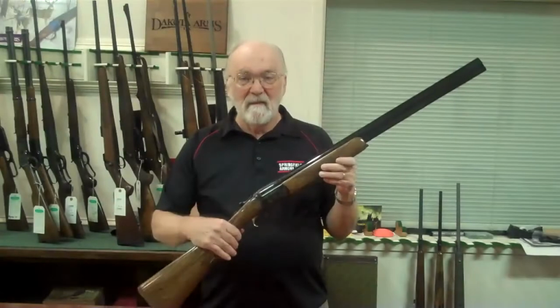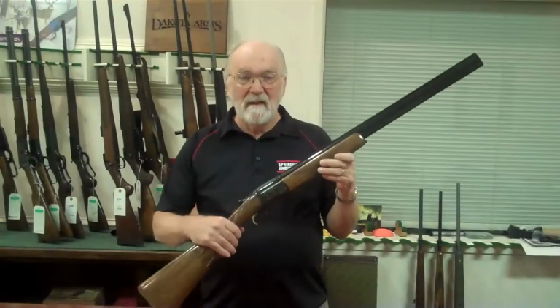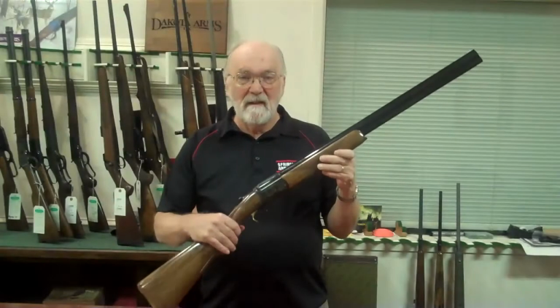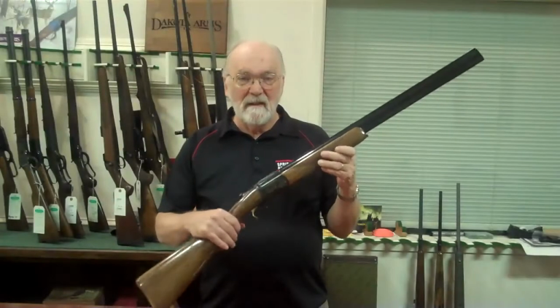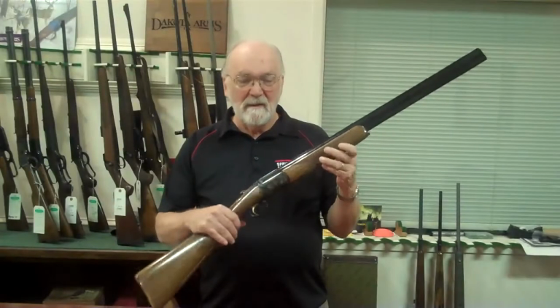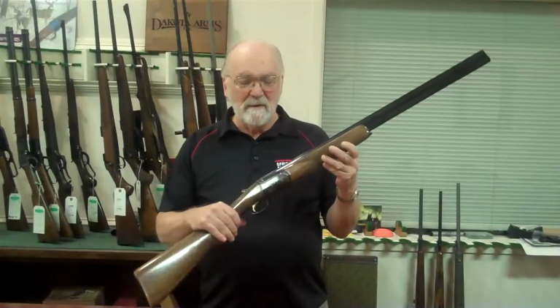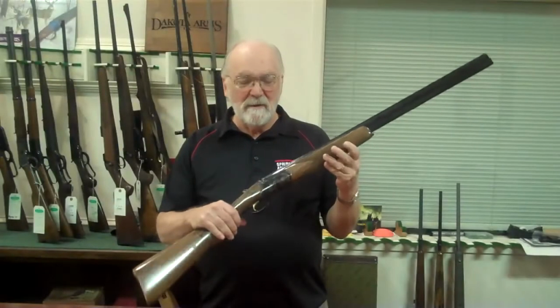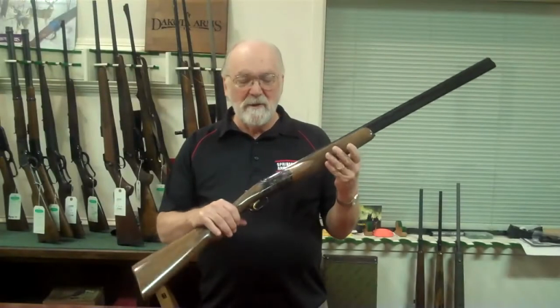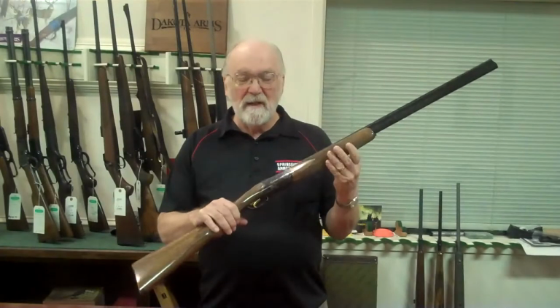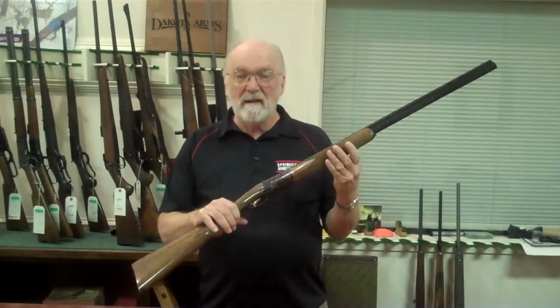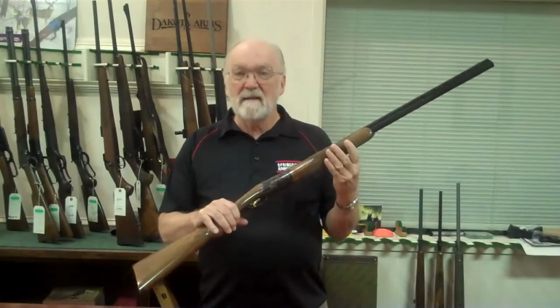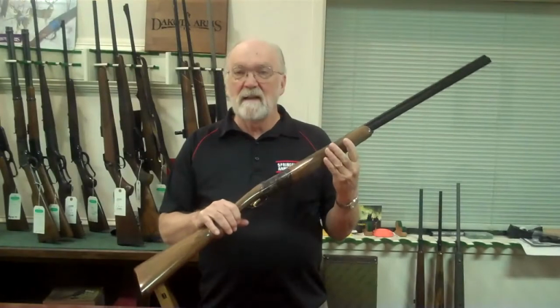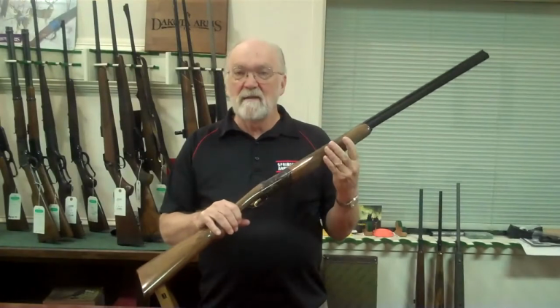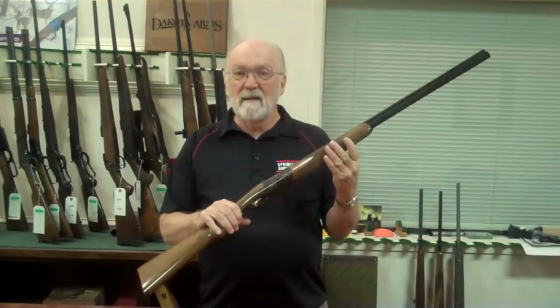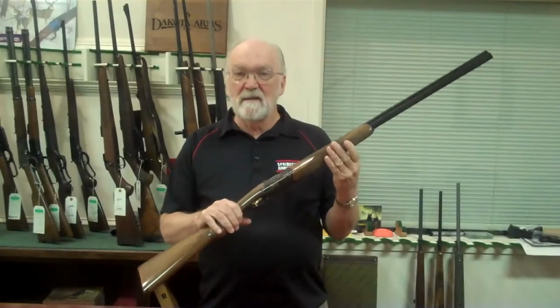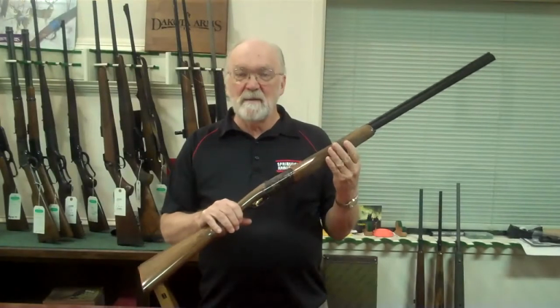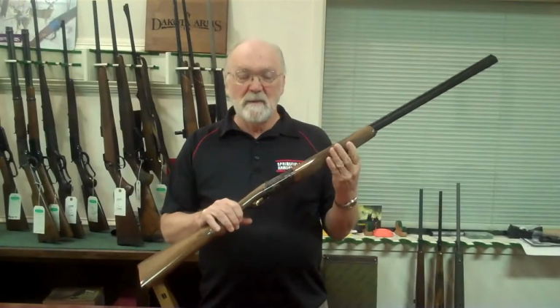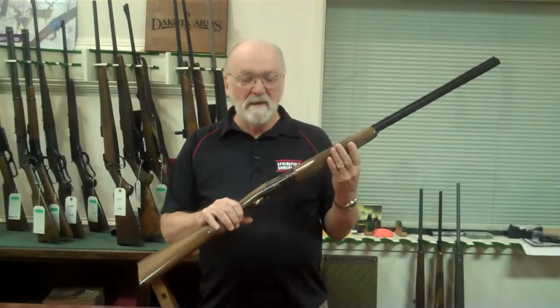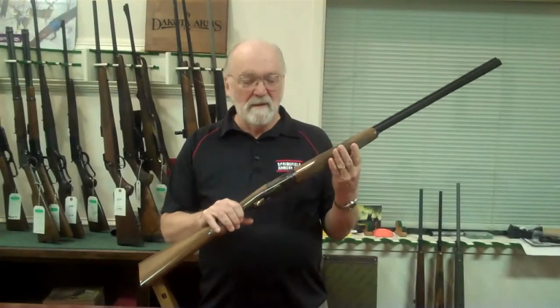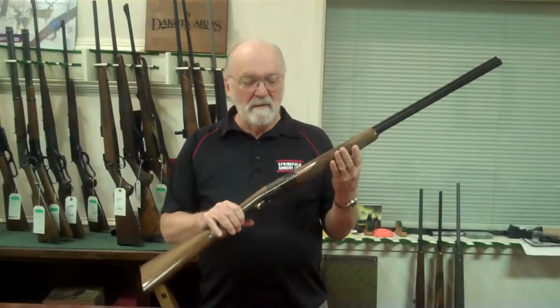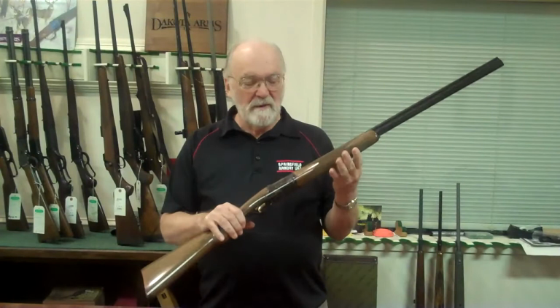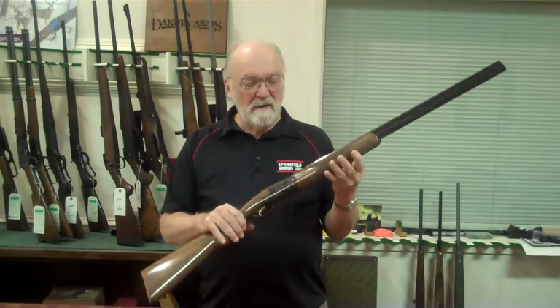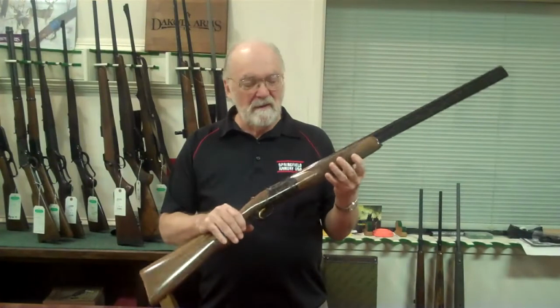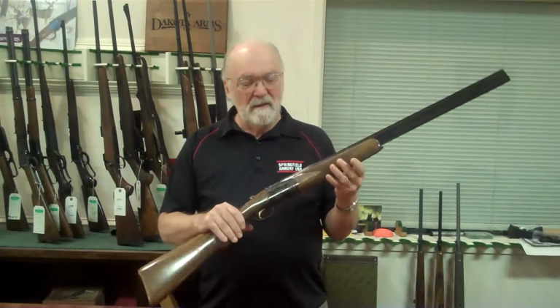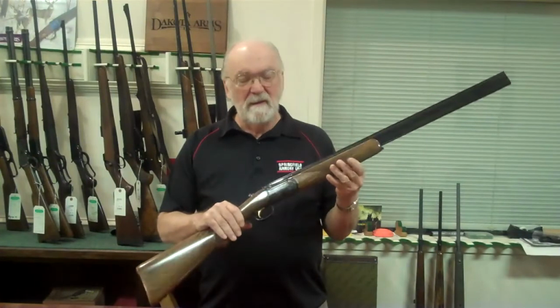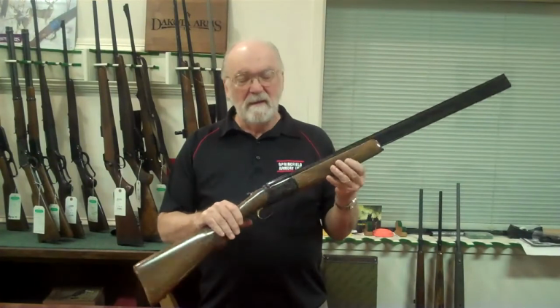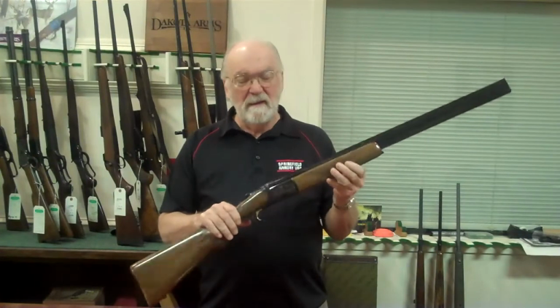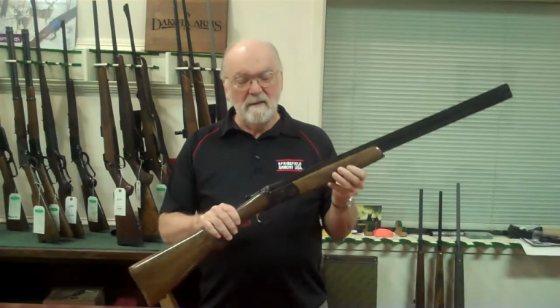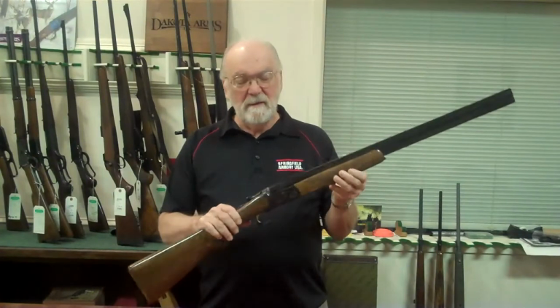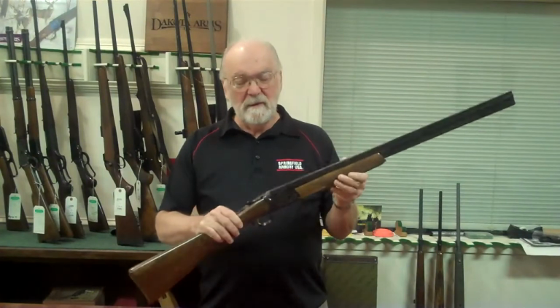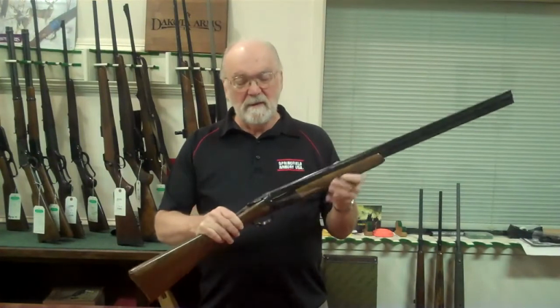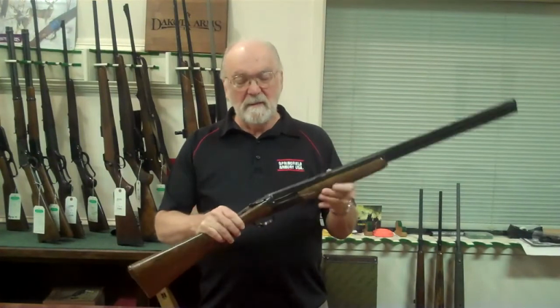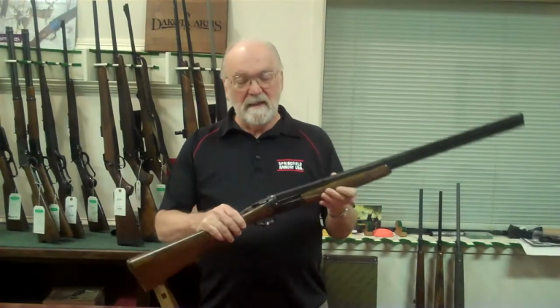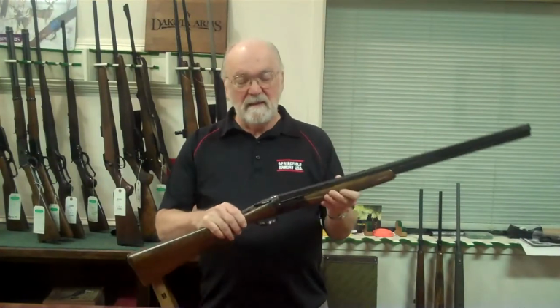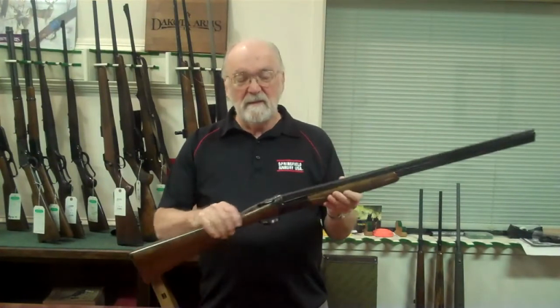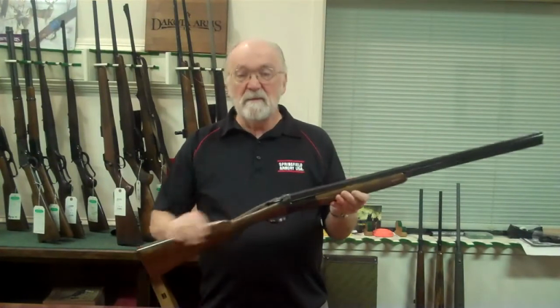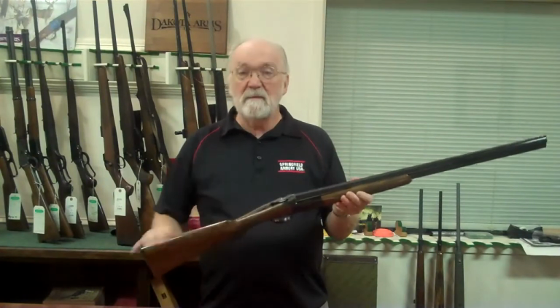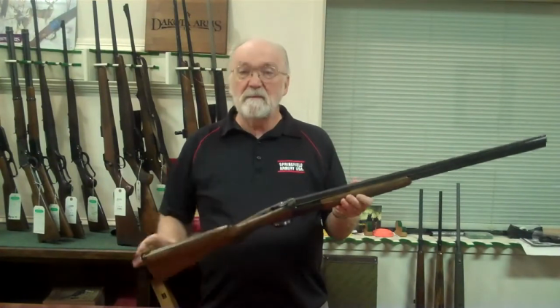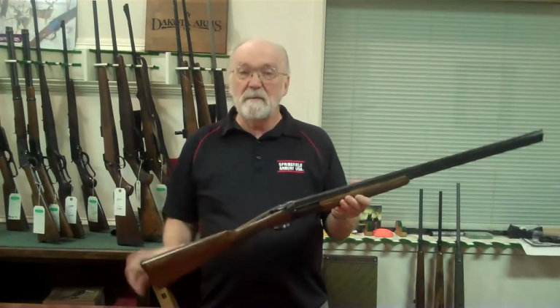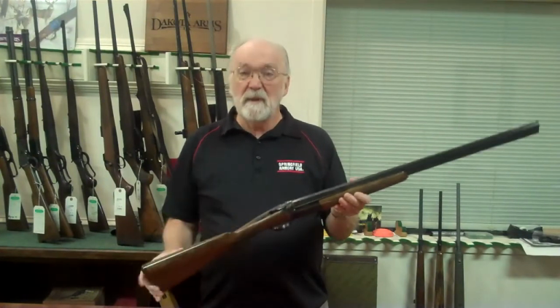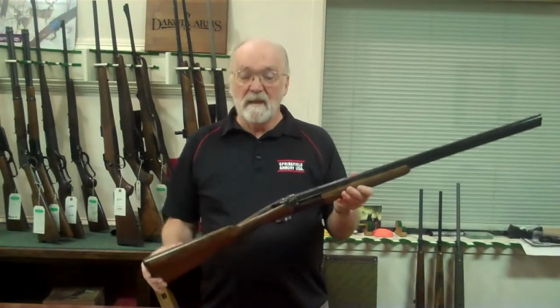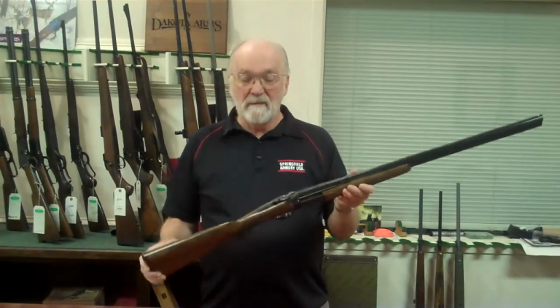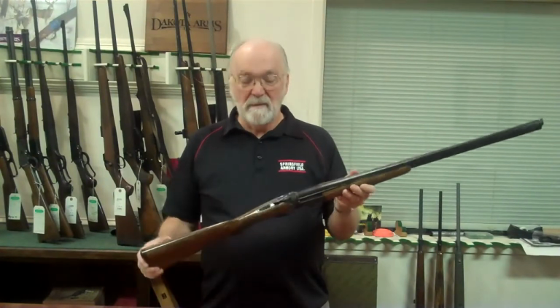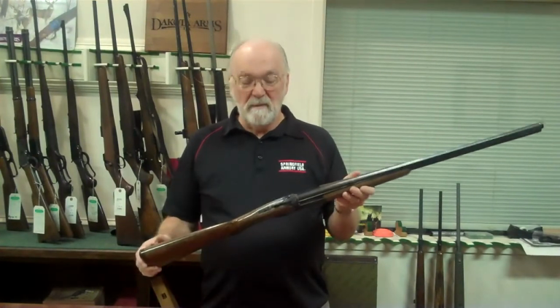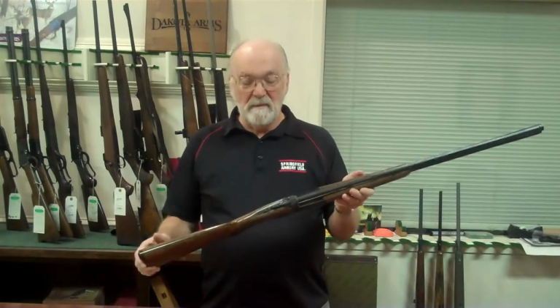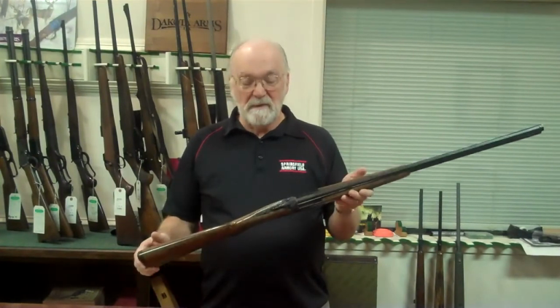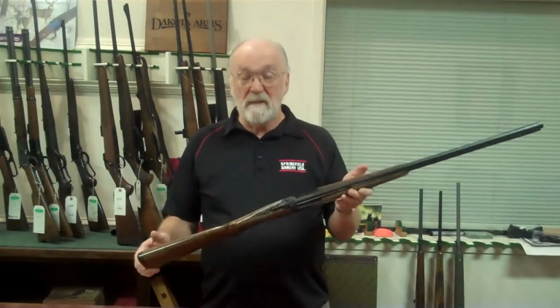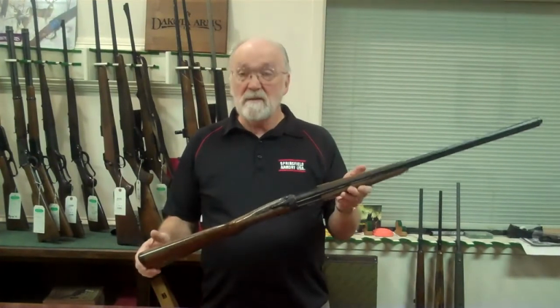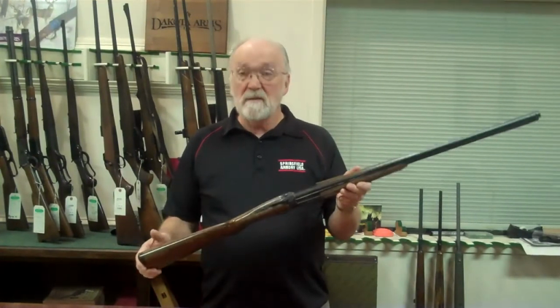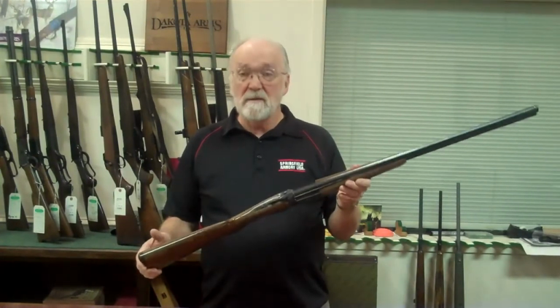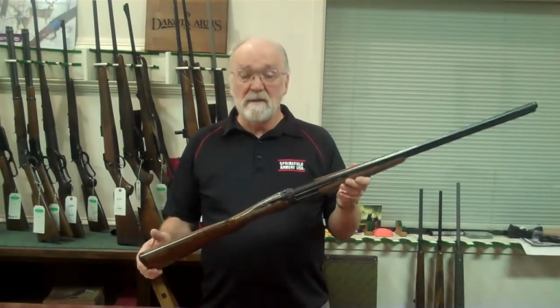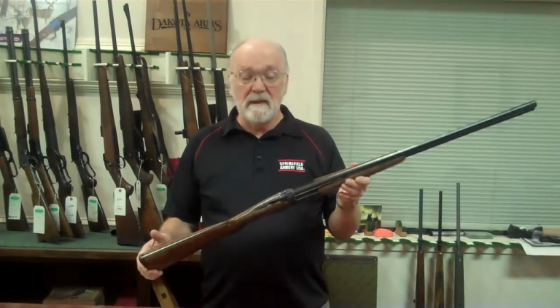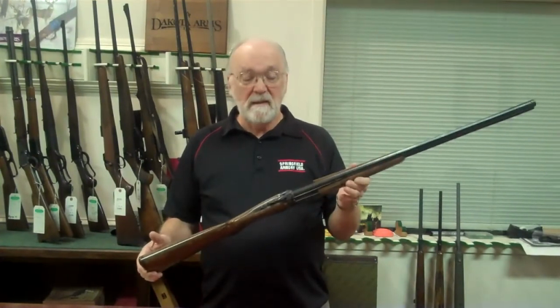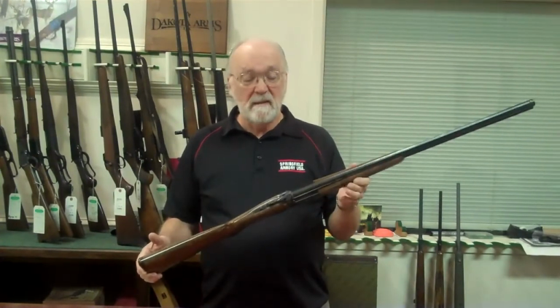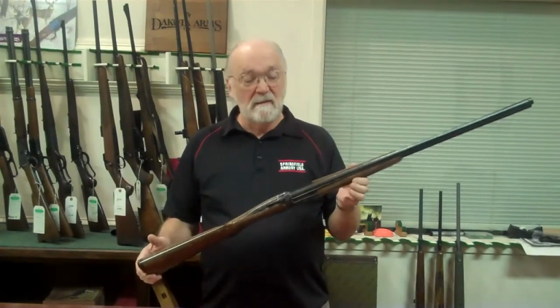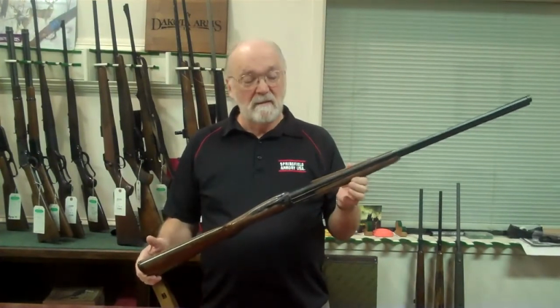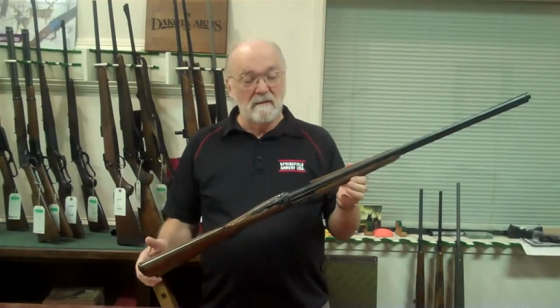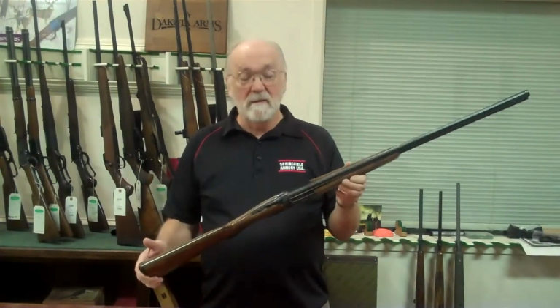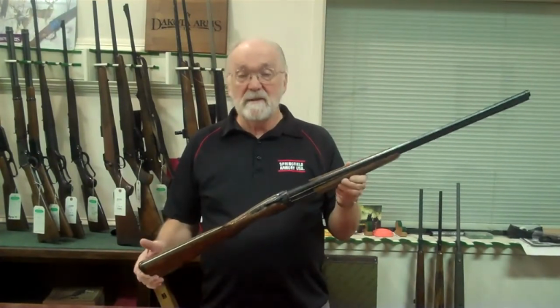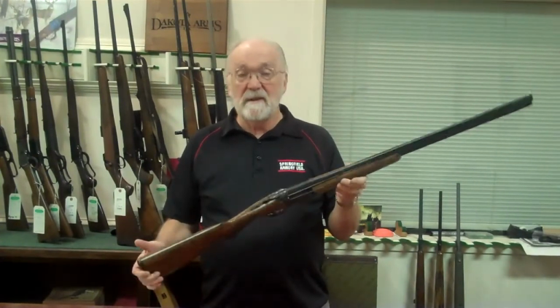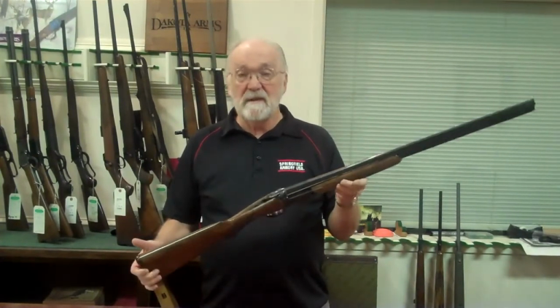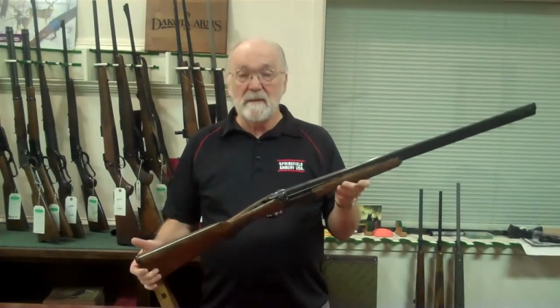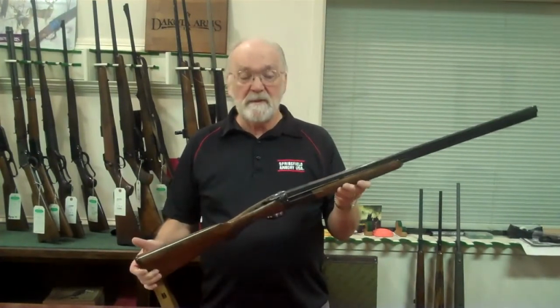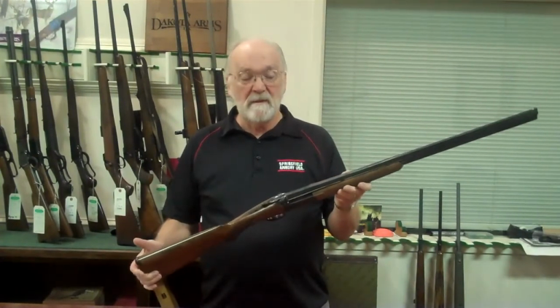Hi, this is Jack from Carolina Sporting Arms, here to talk about a new product from Cesar Guarini called the Ellipse.